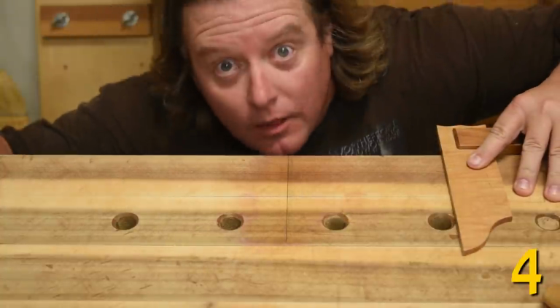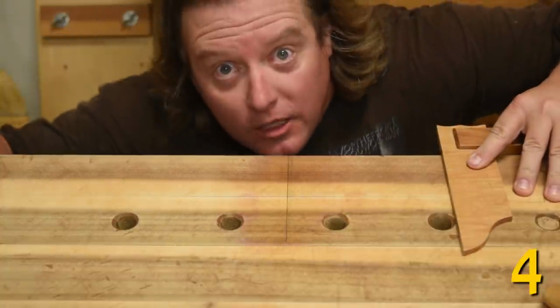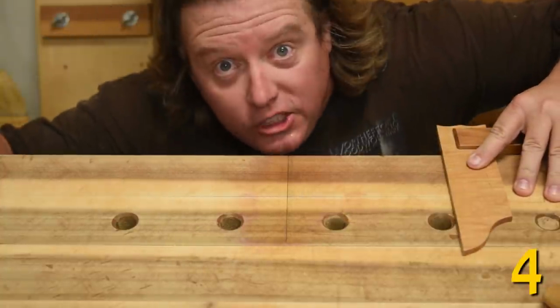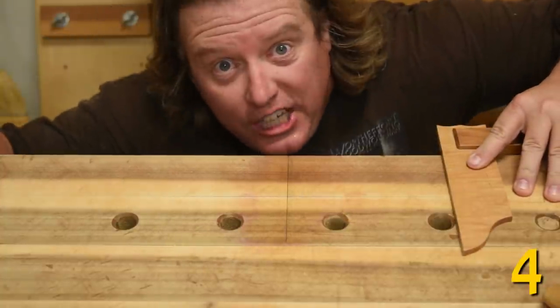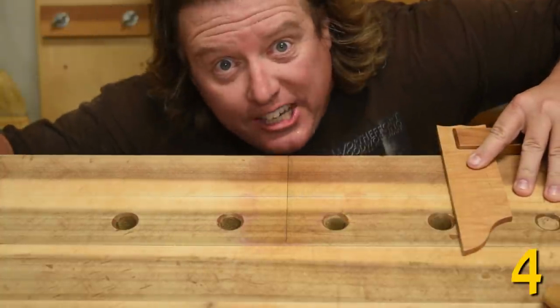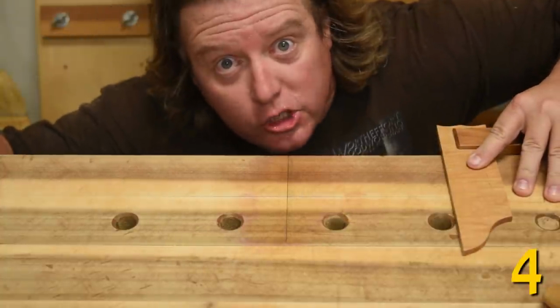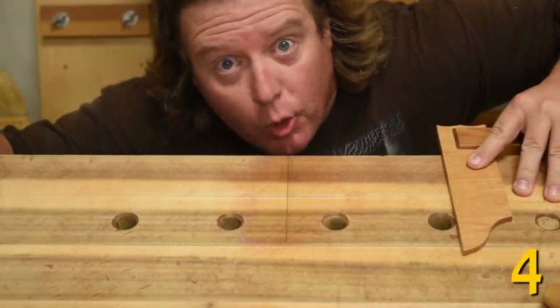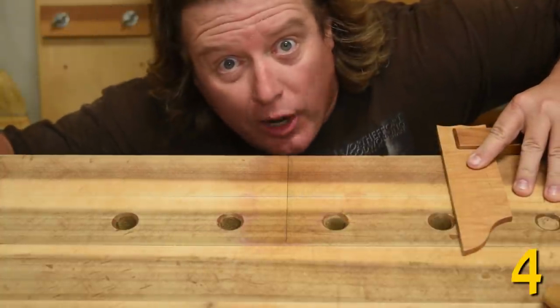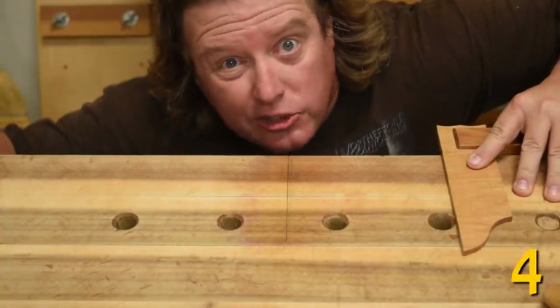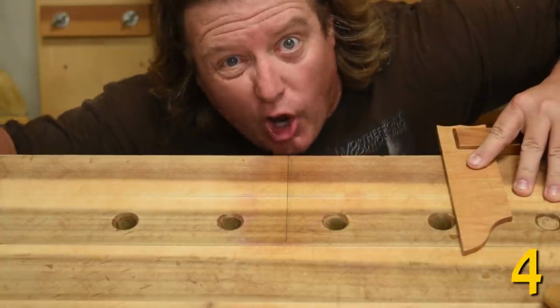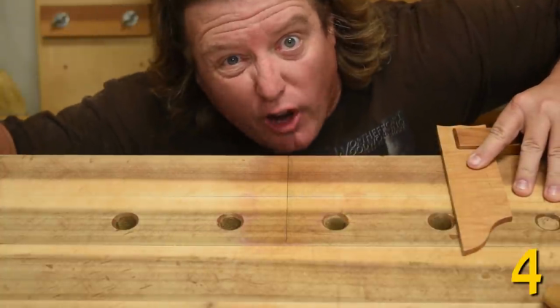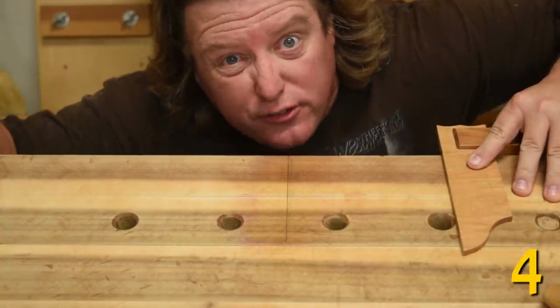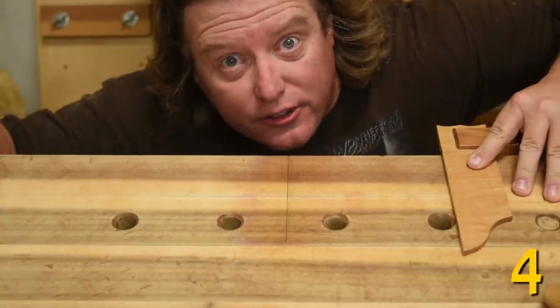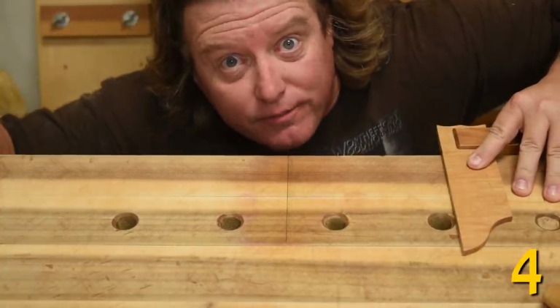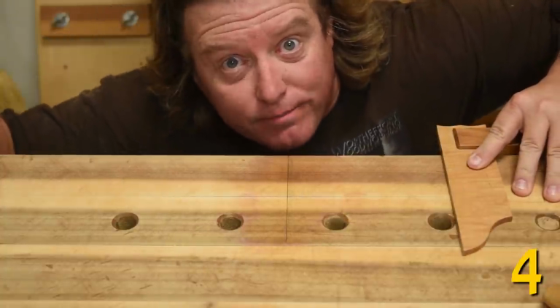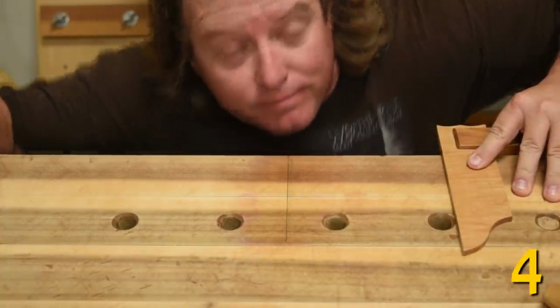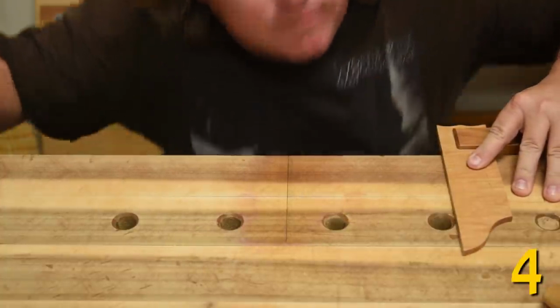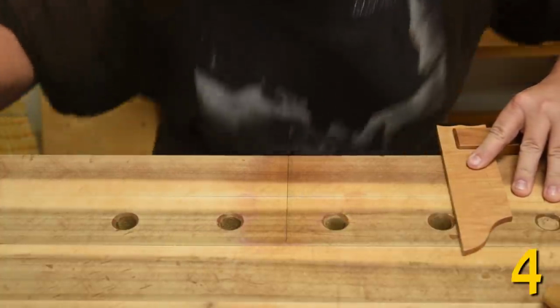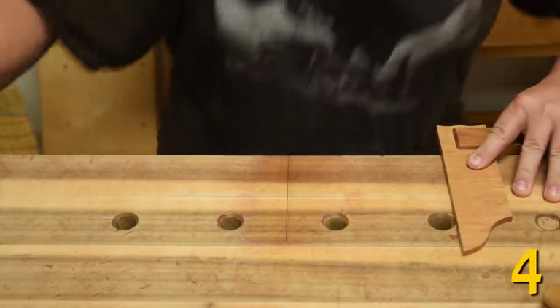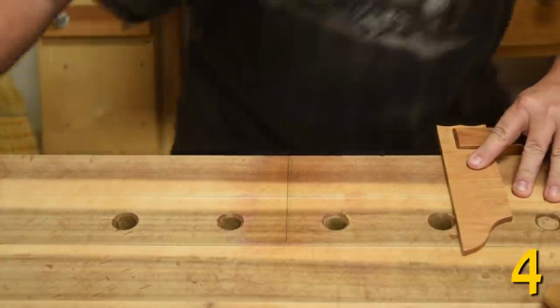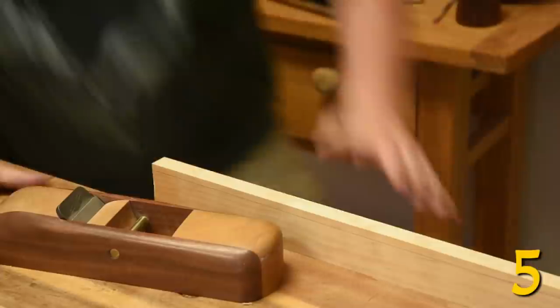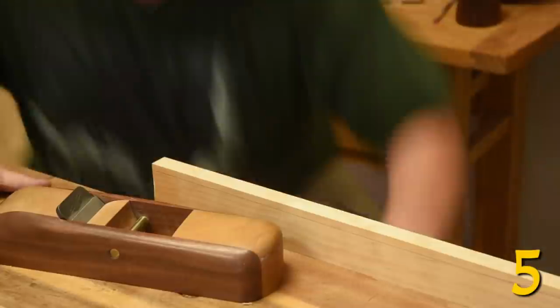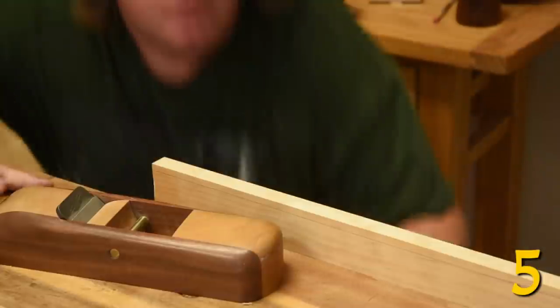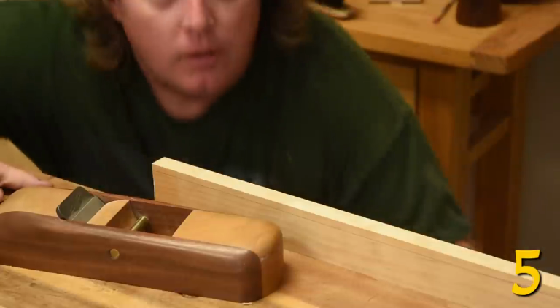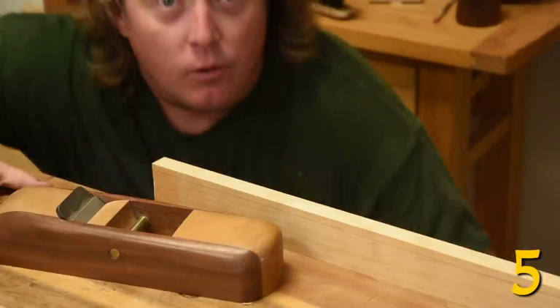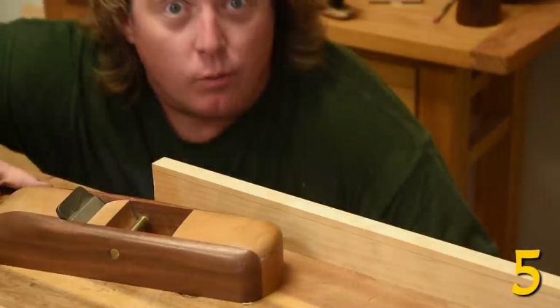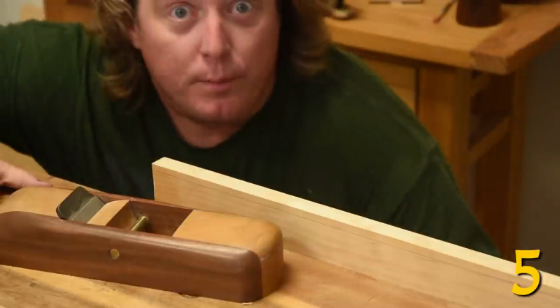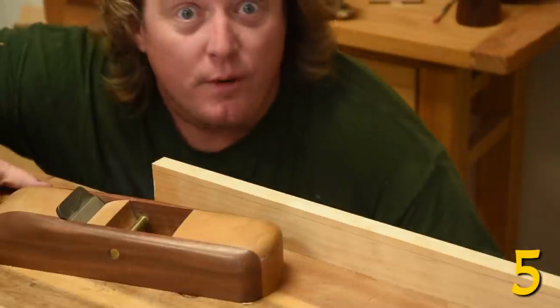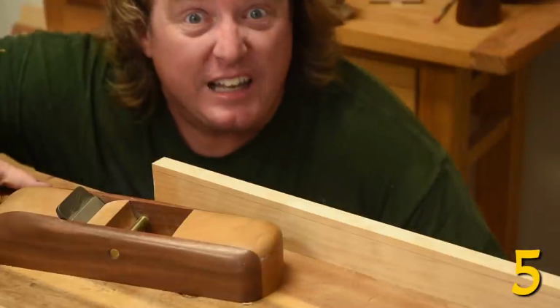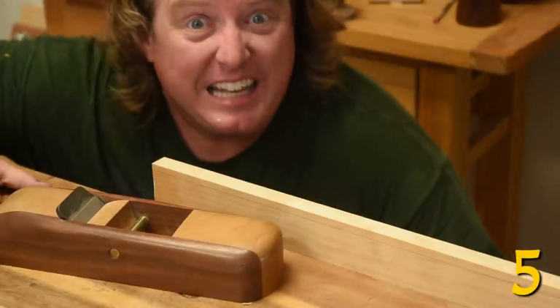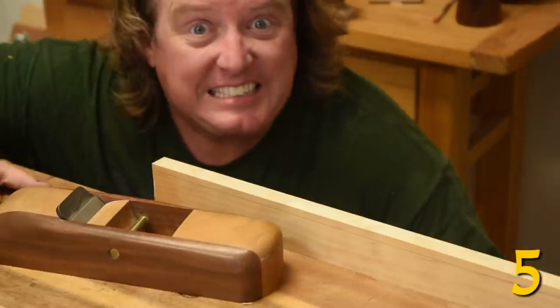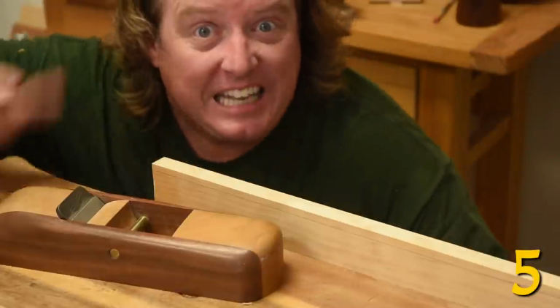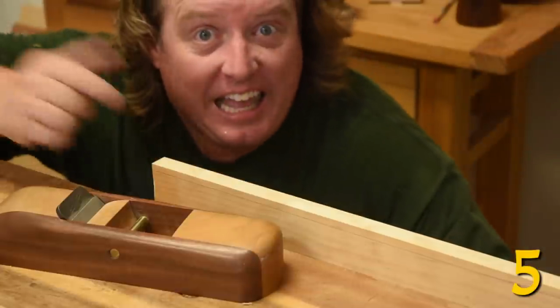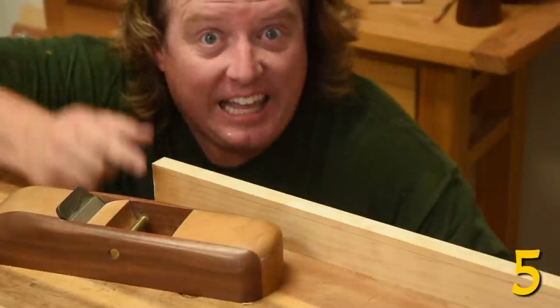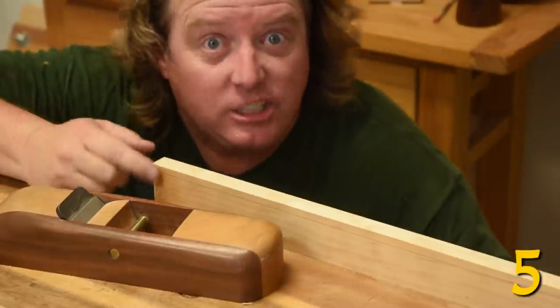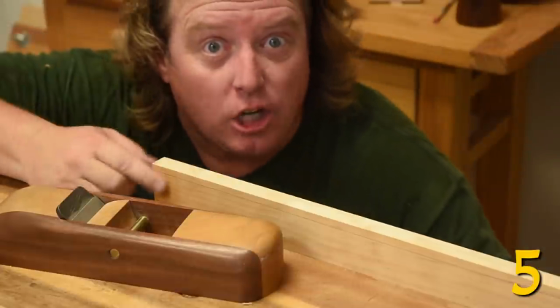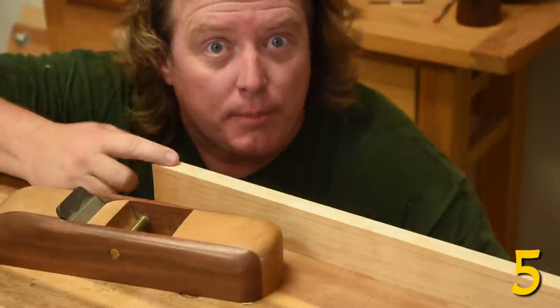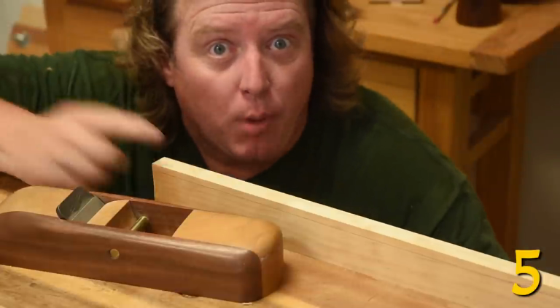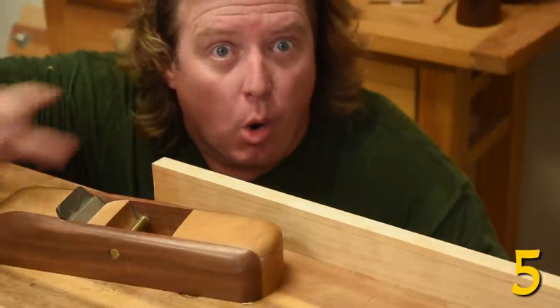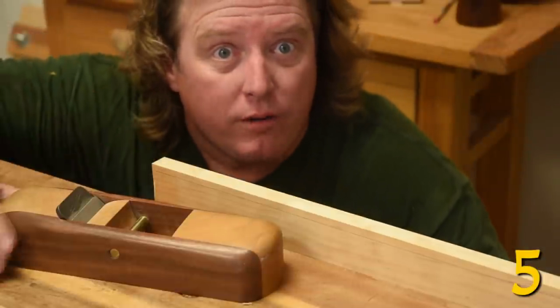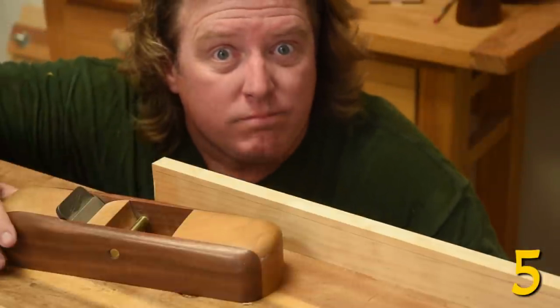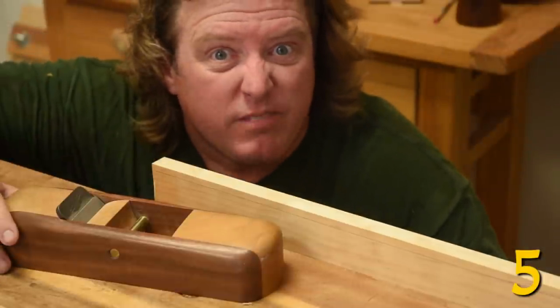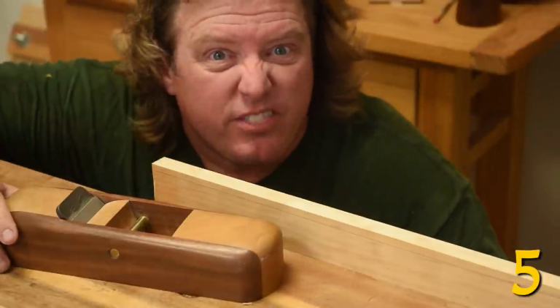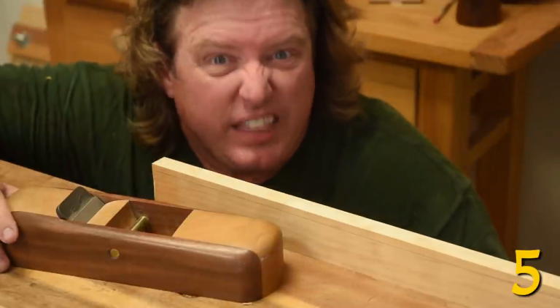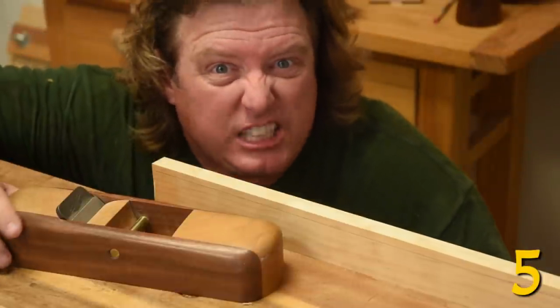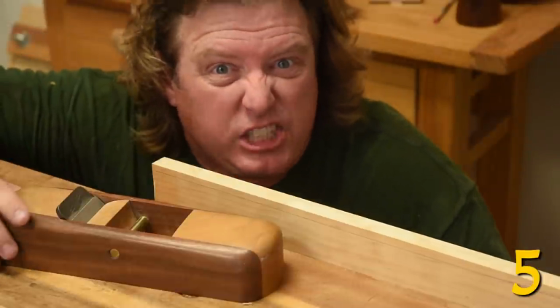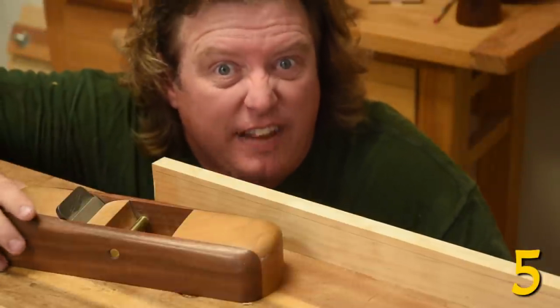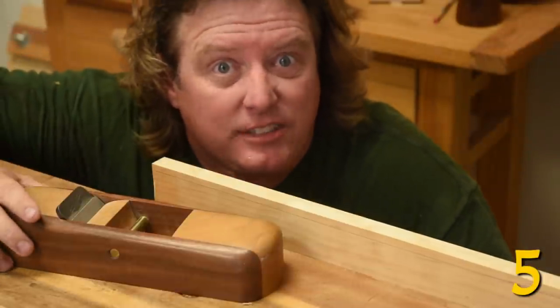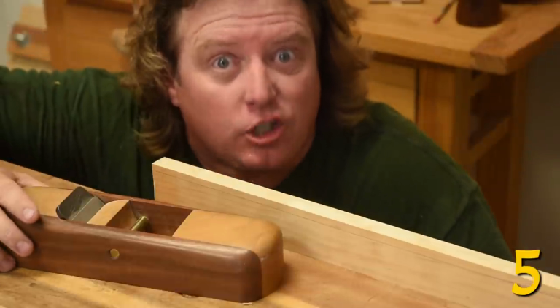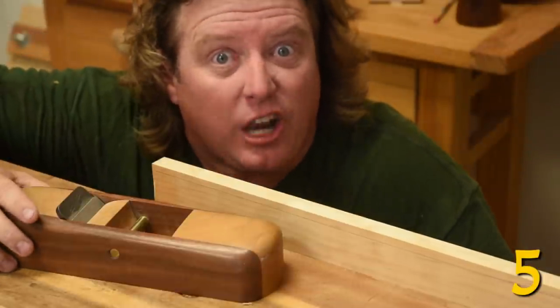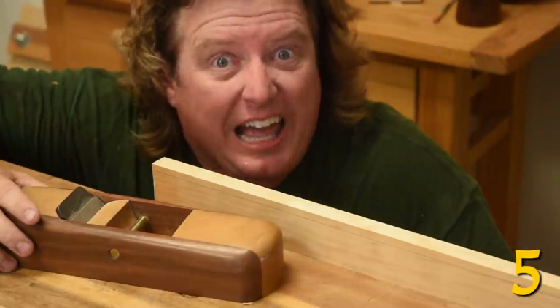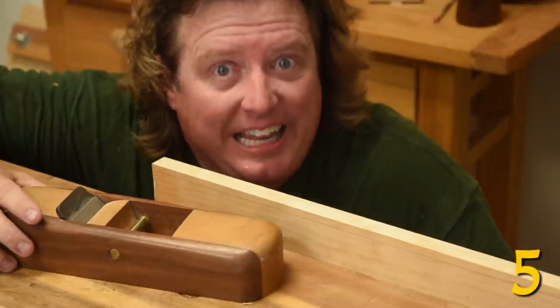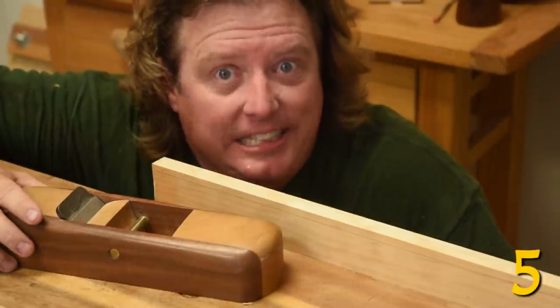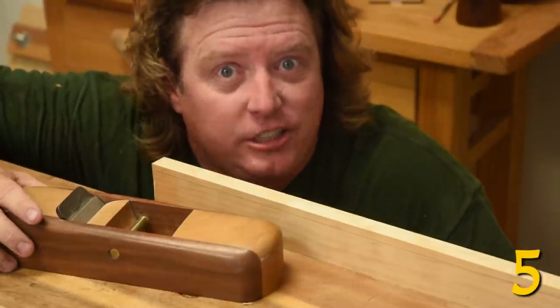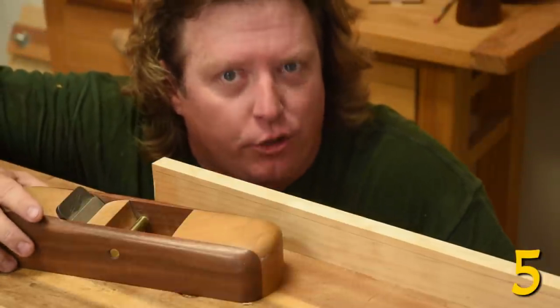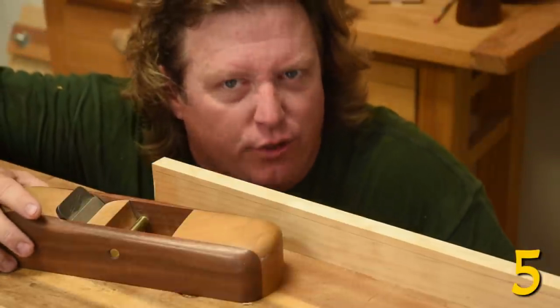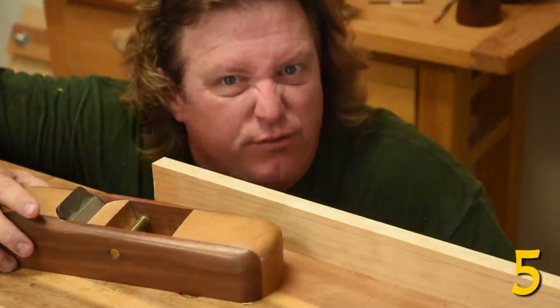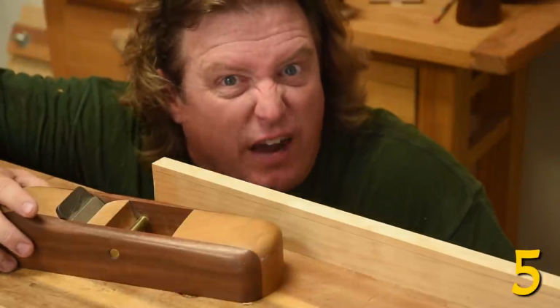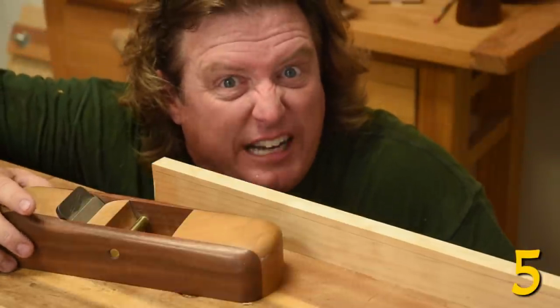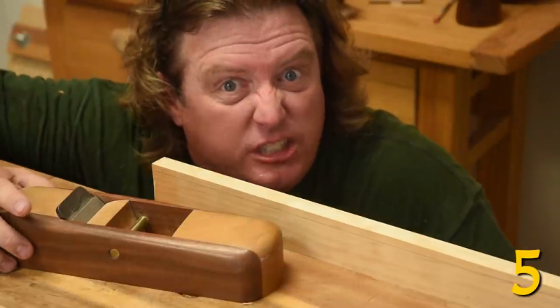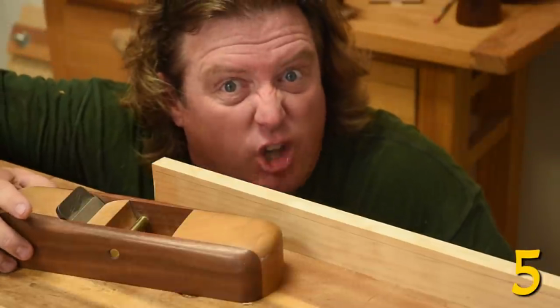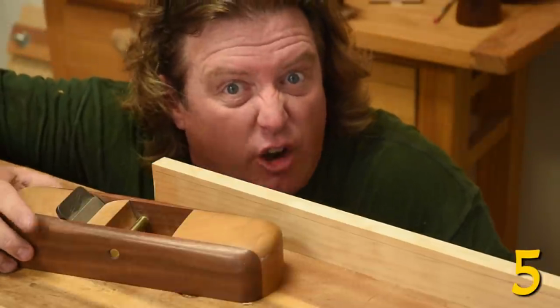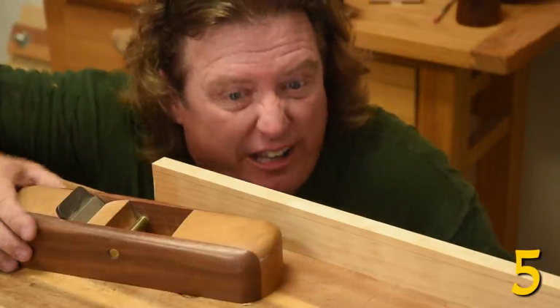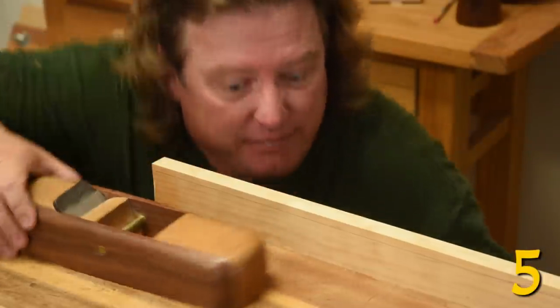Check your squares often. Removing less than an inch on a board? Thick shavings are a lot easier than fine sawing.